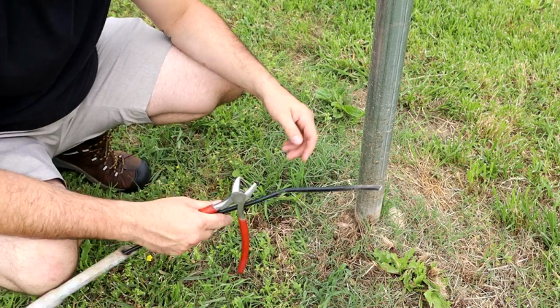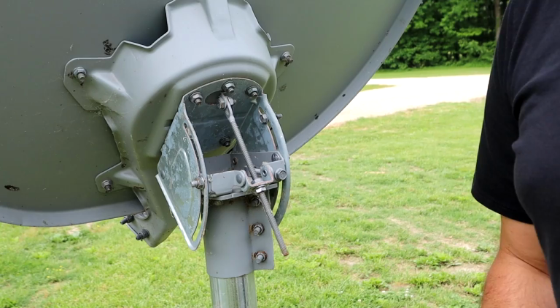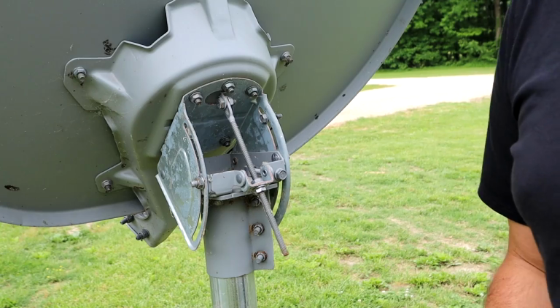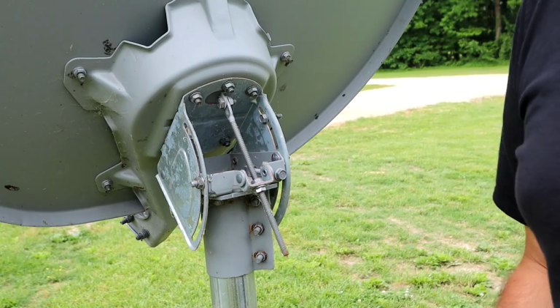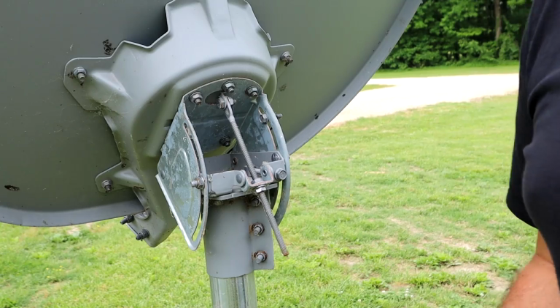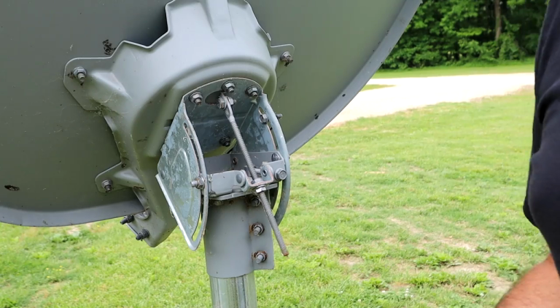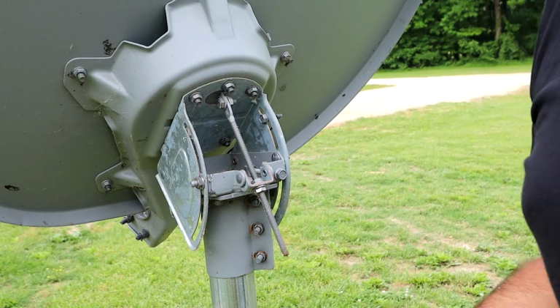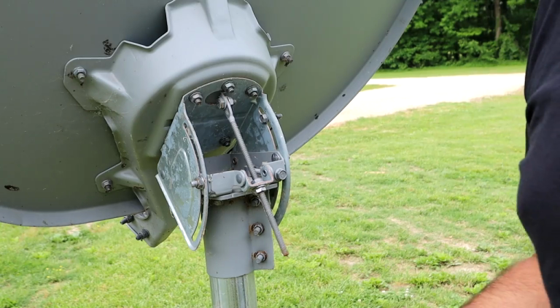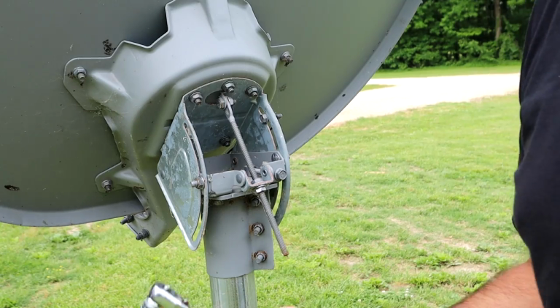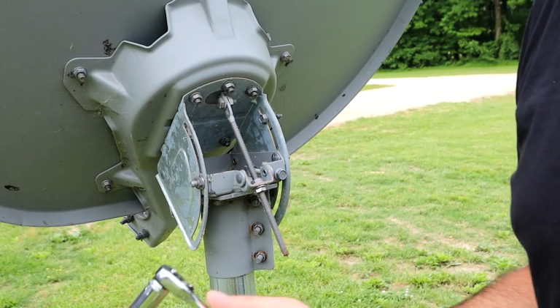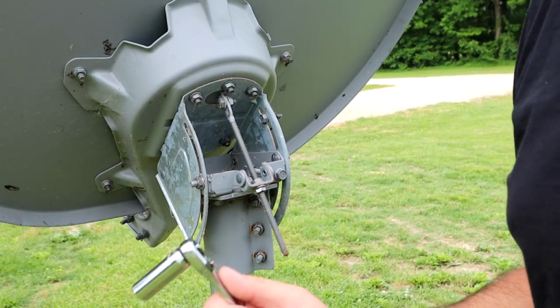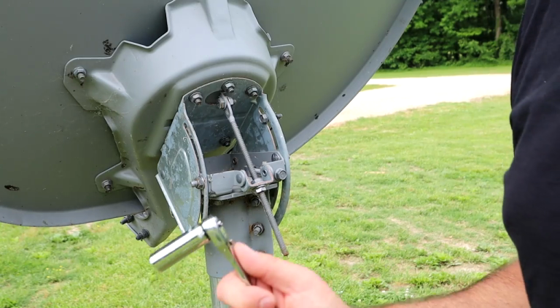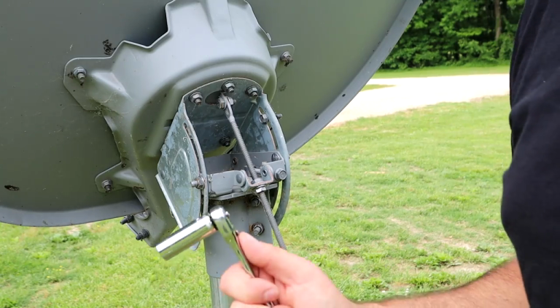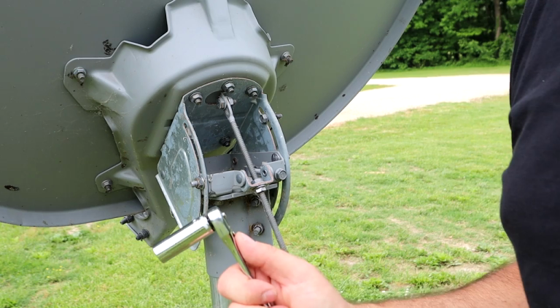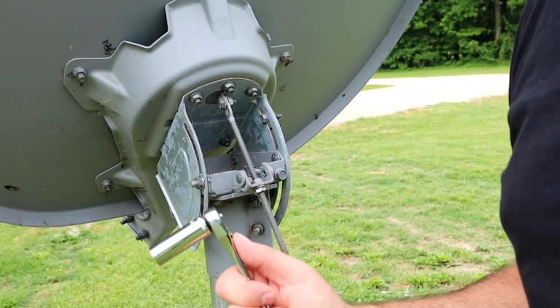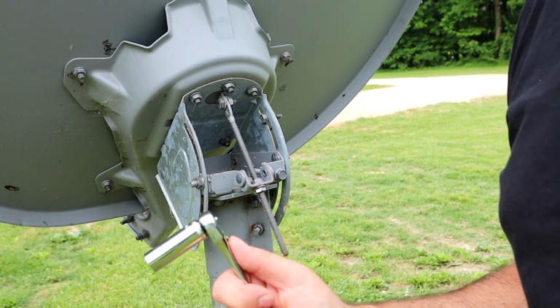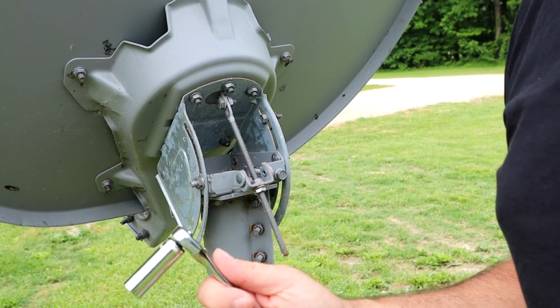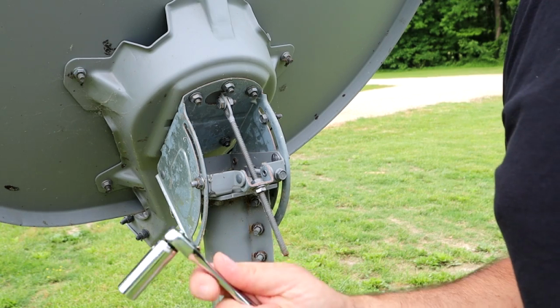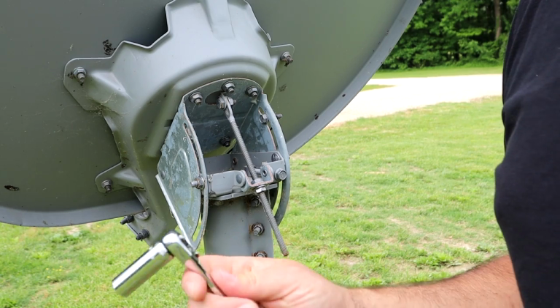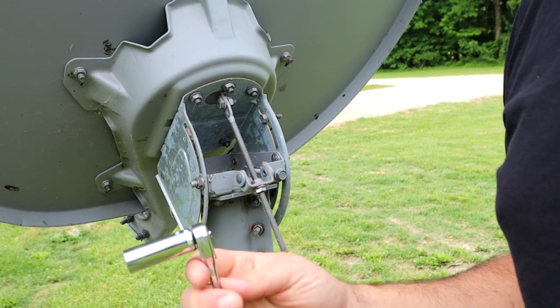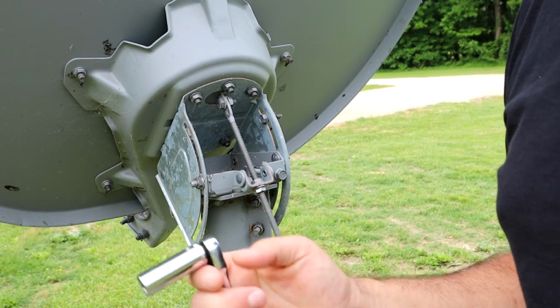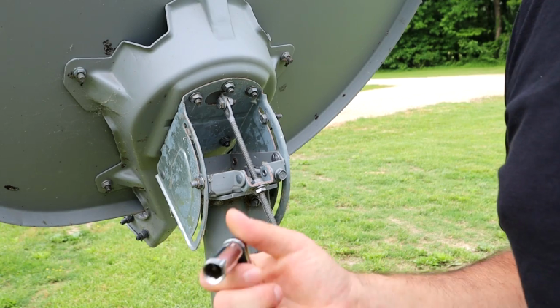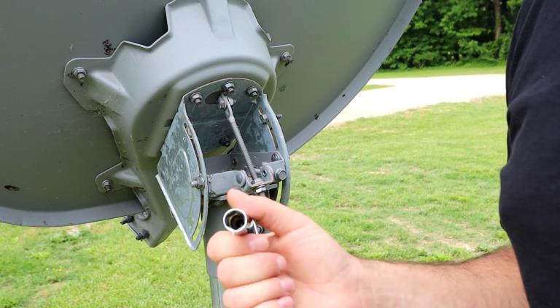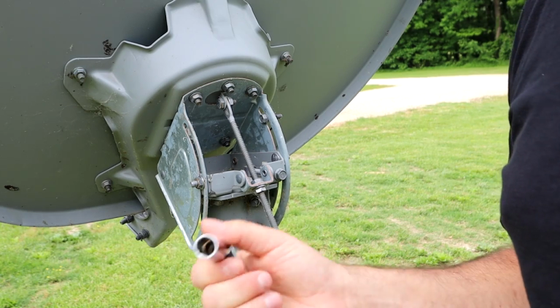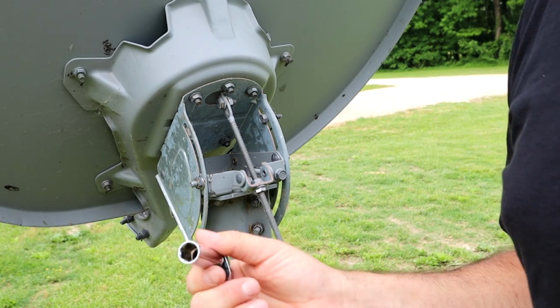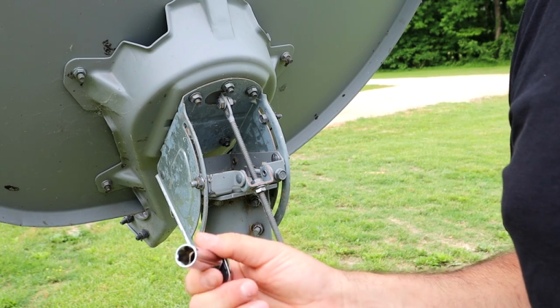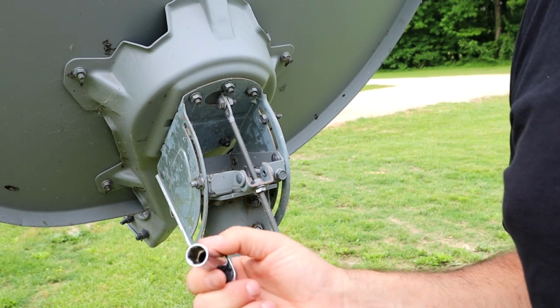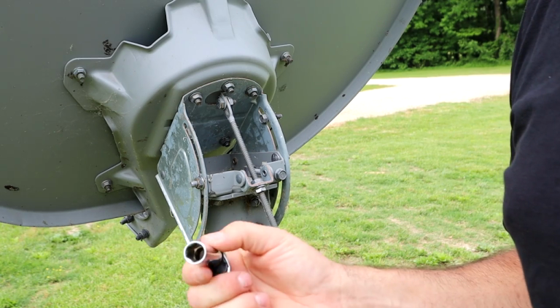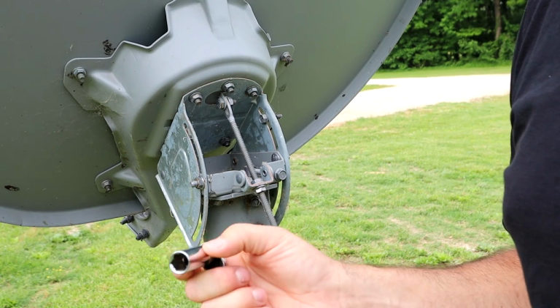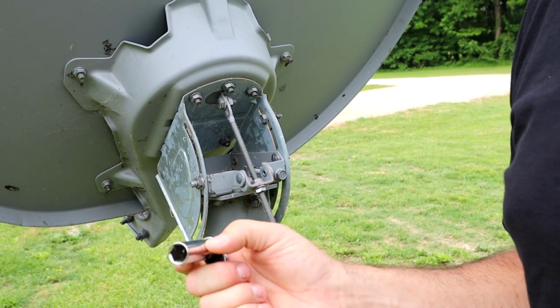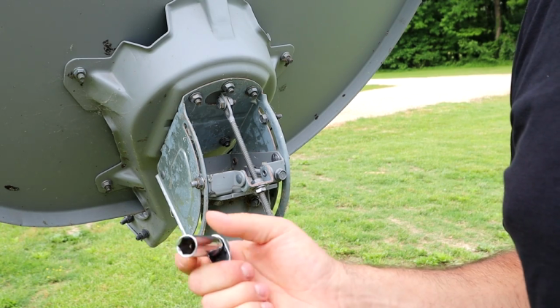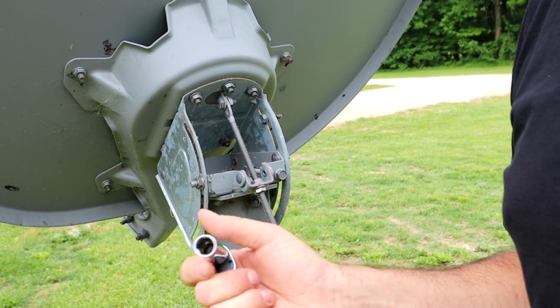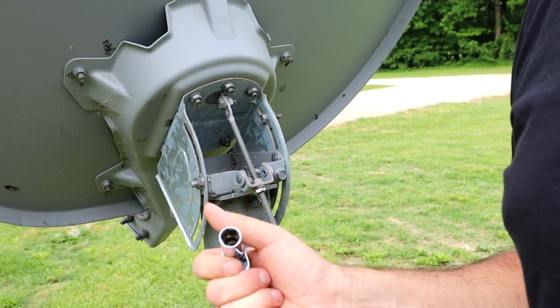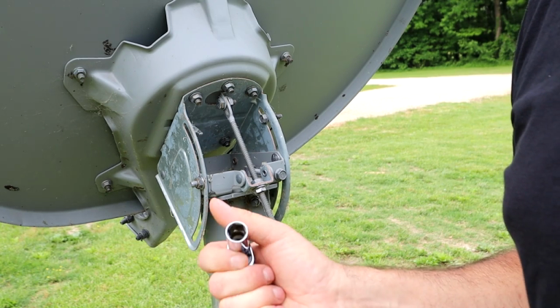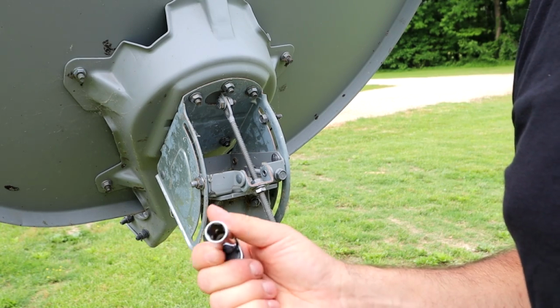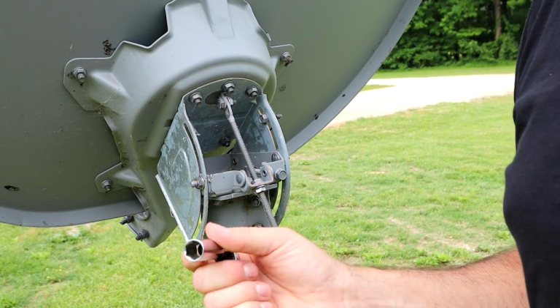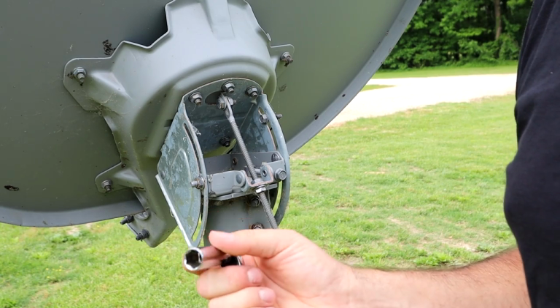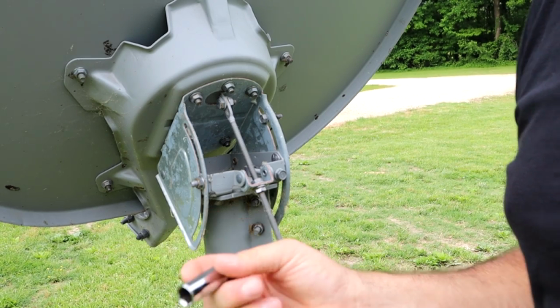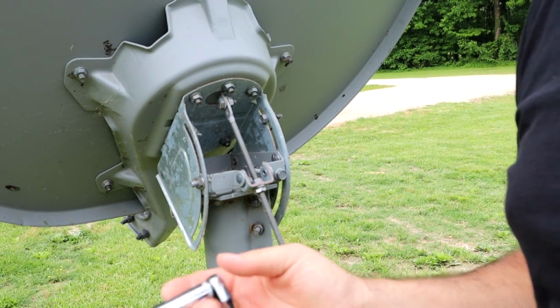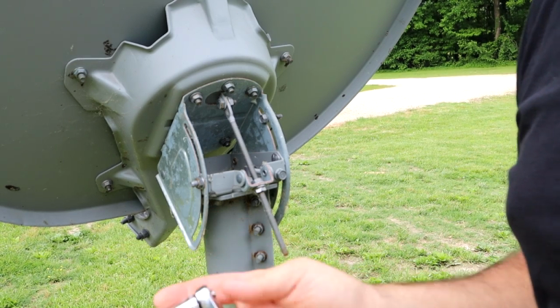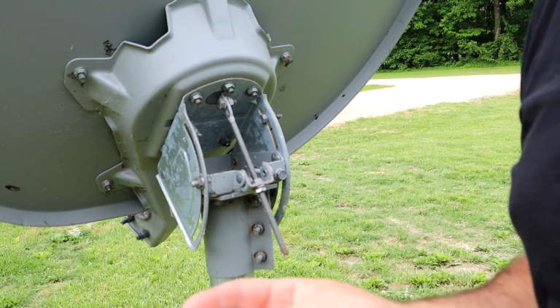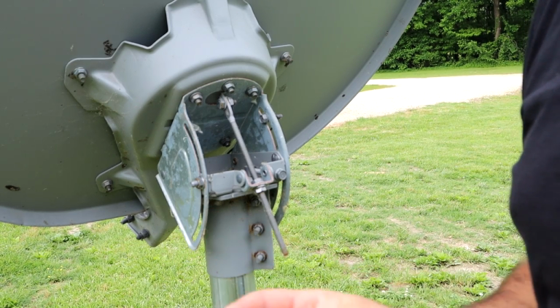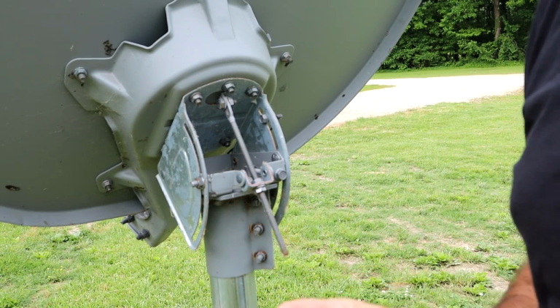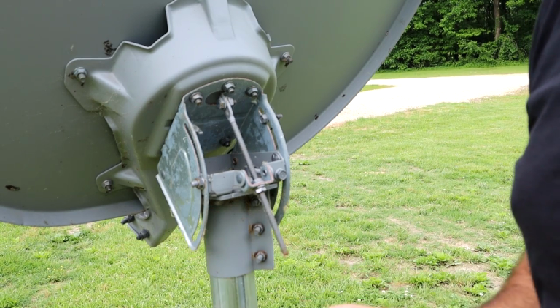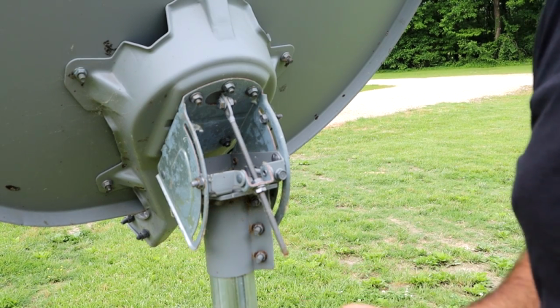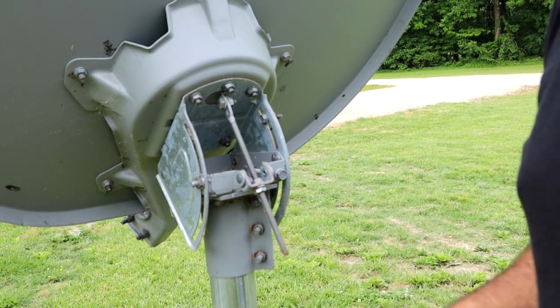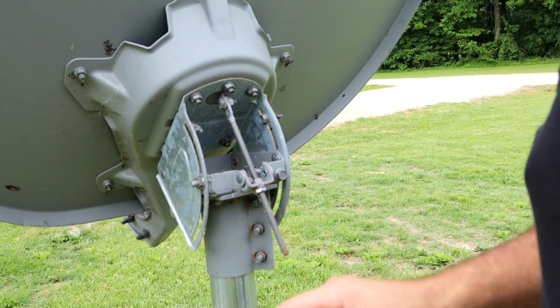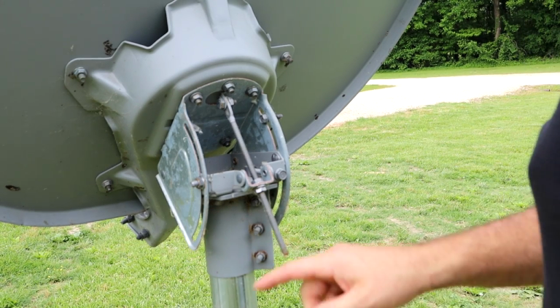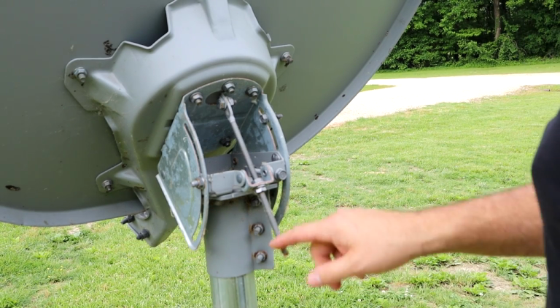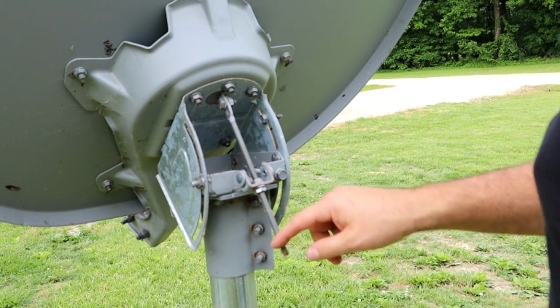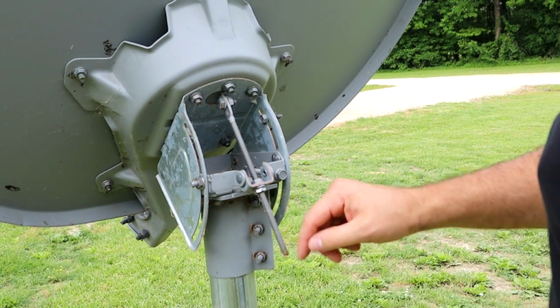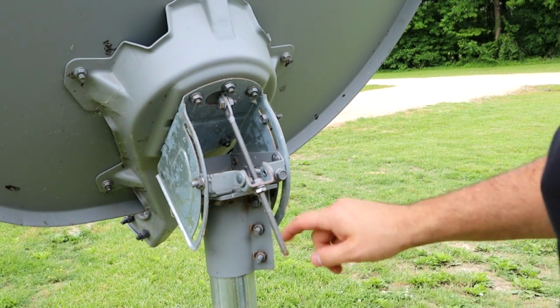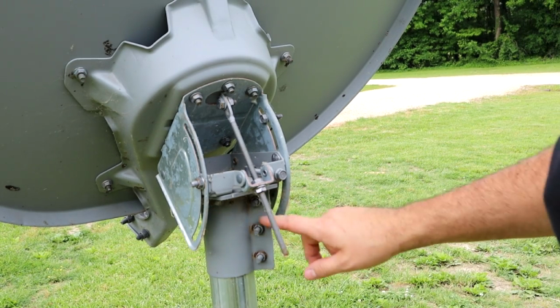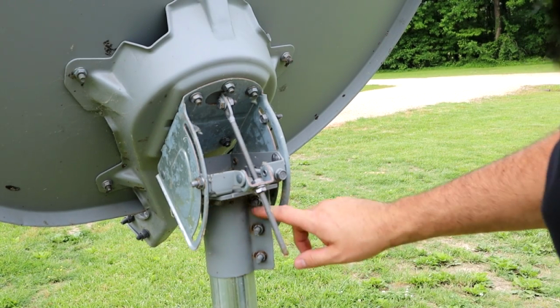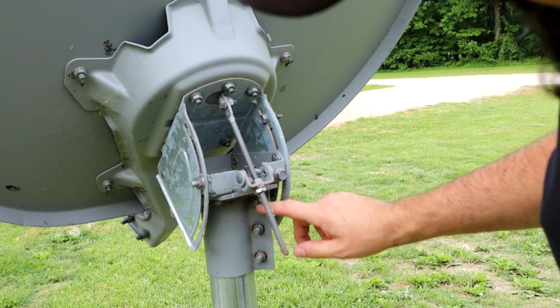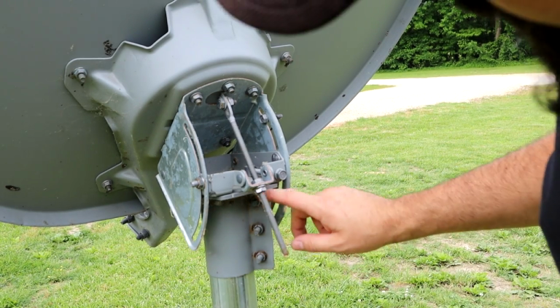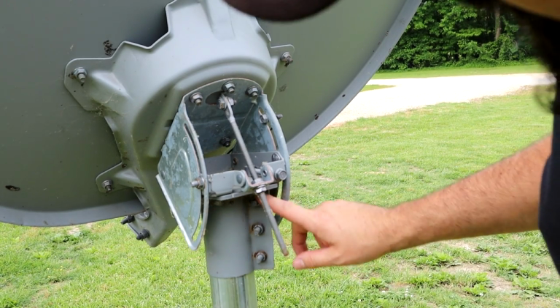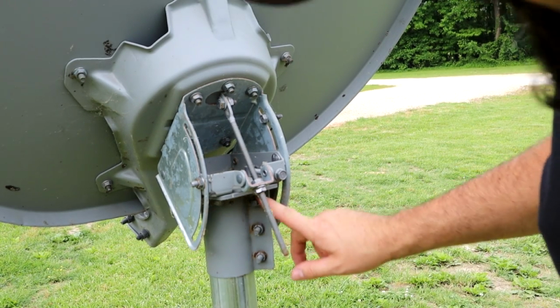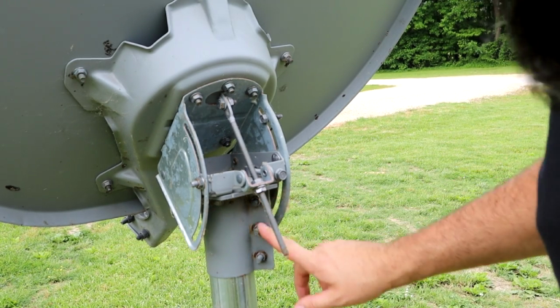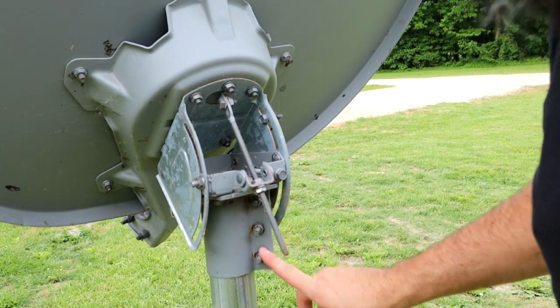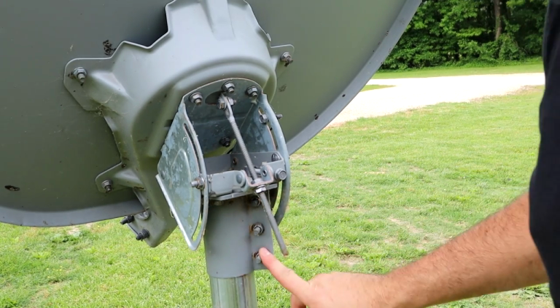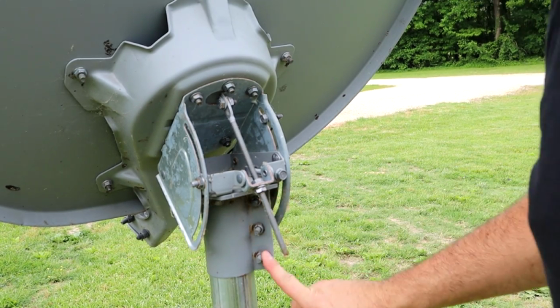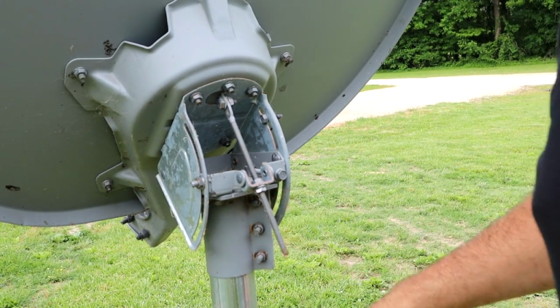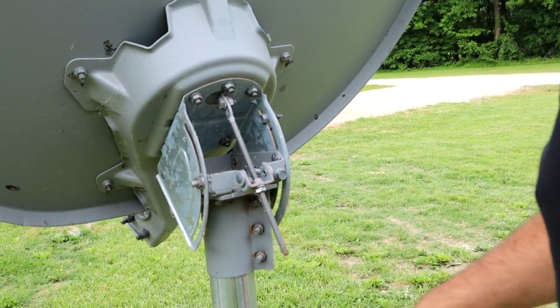Okay, next we're just going to take our ratchet and our half inch deep well socket and we're going to go ahead and just loosen up these three nuts.